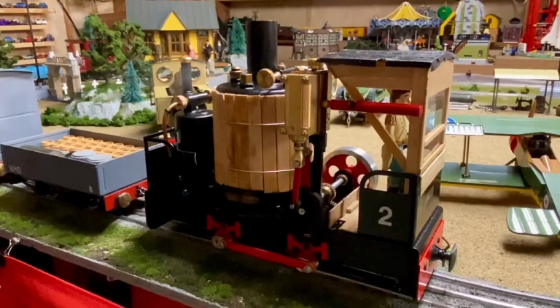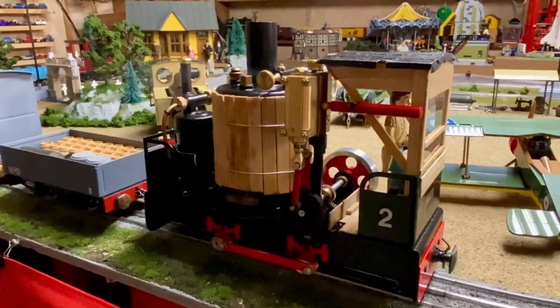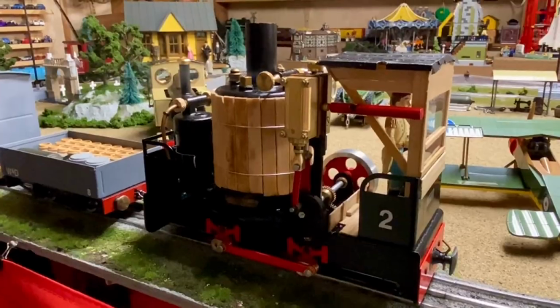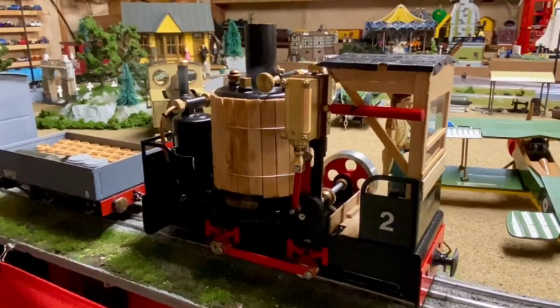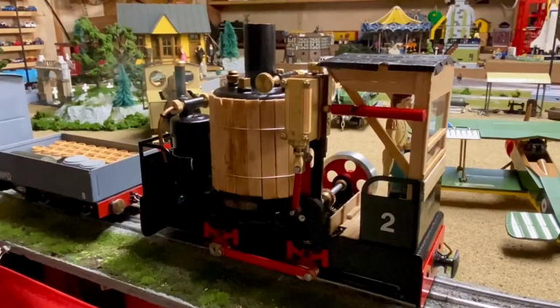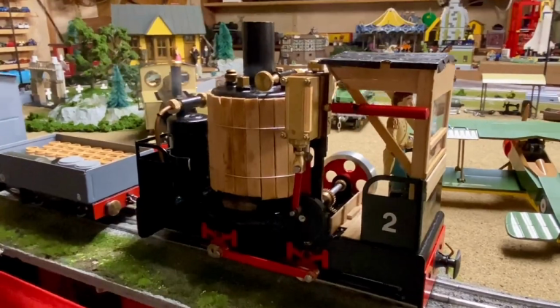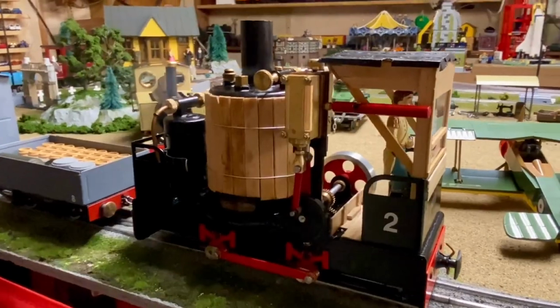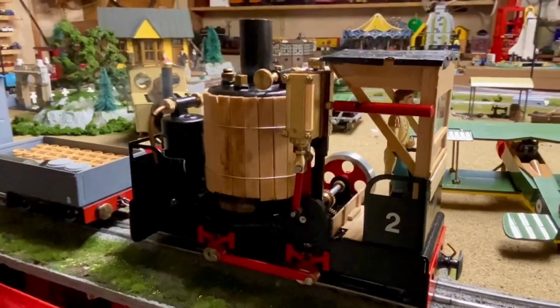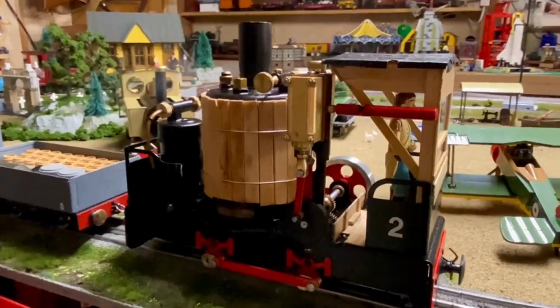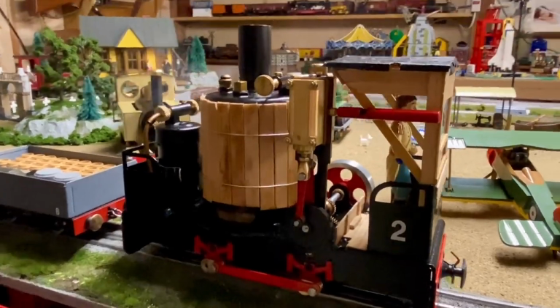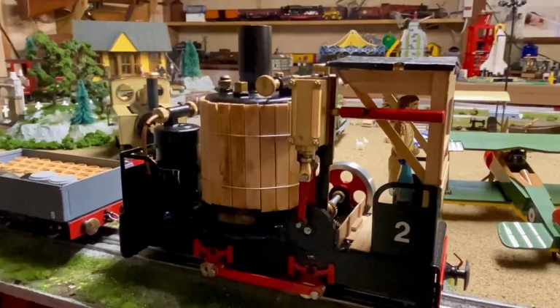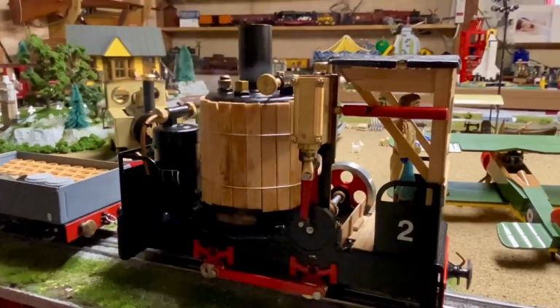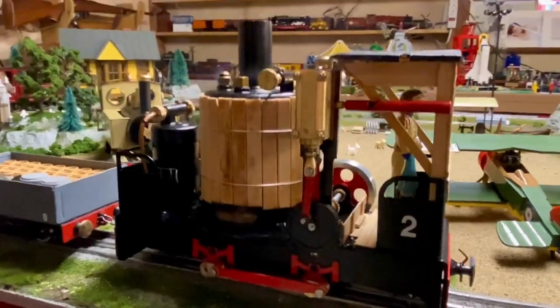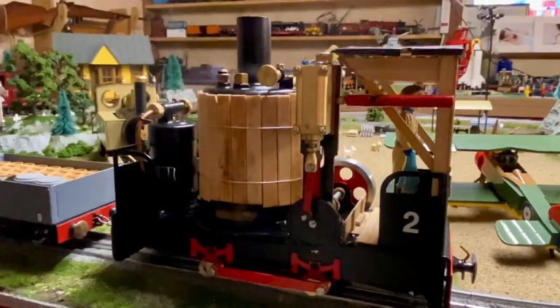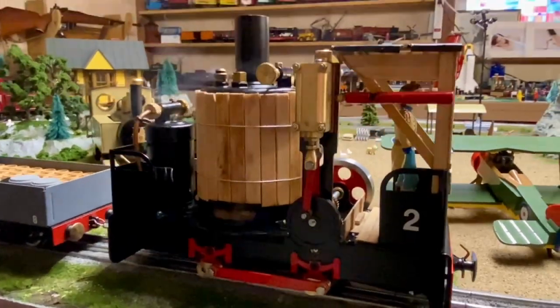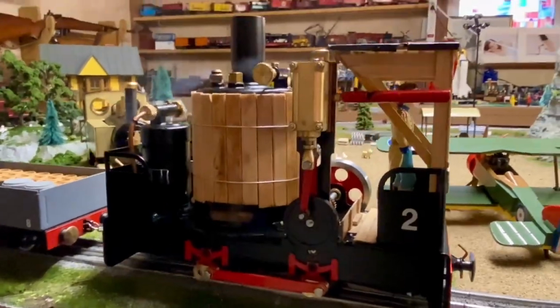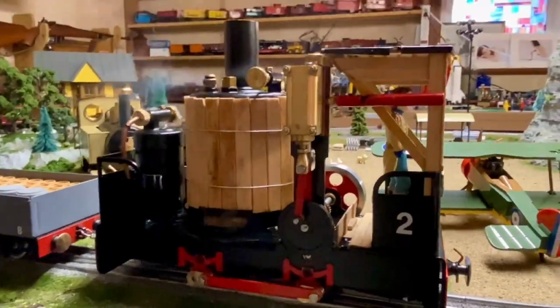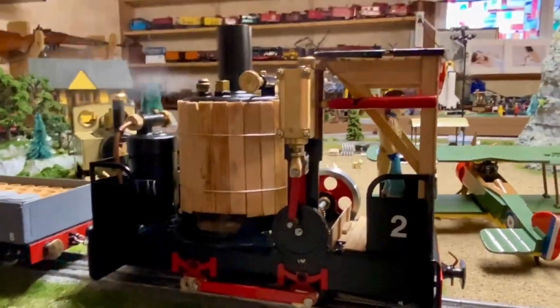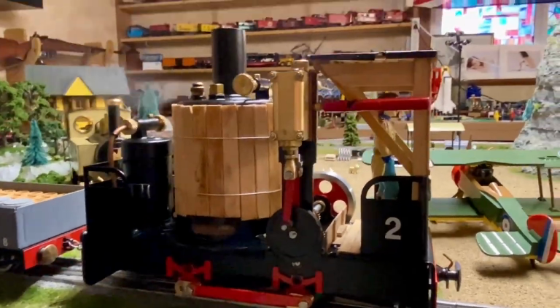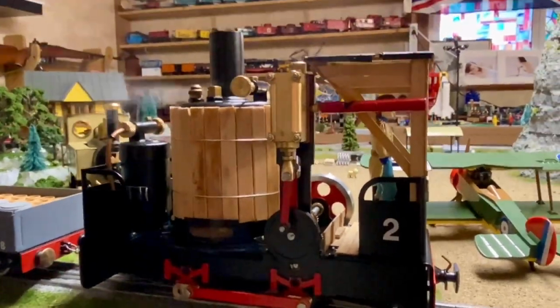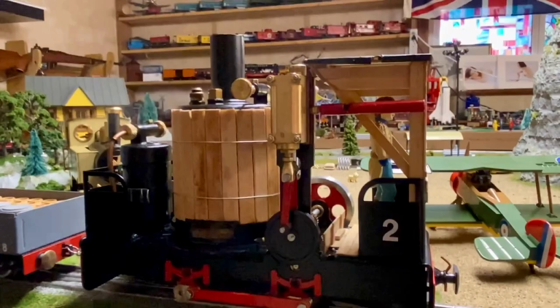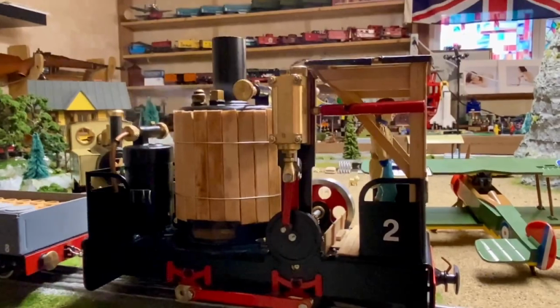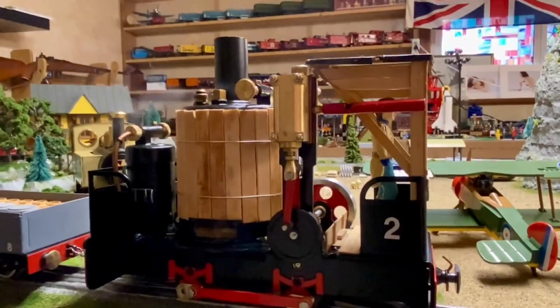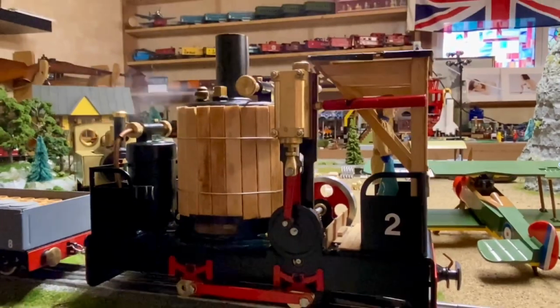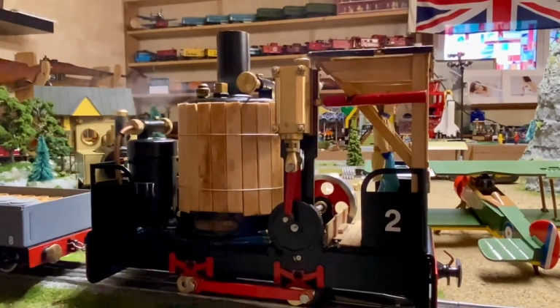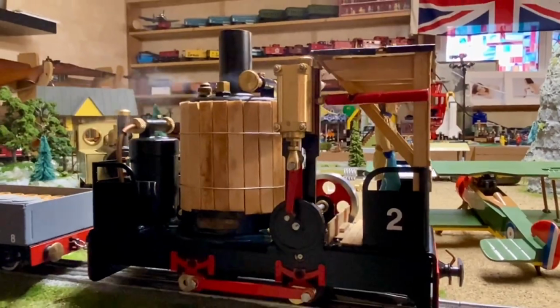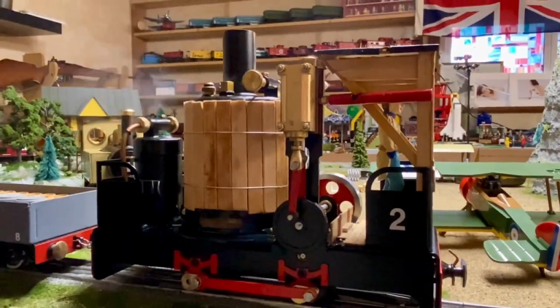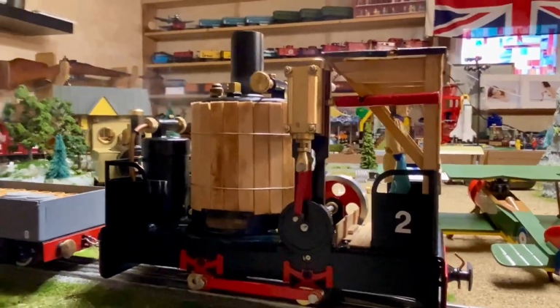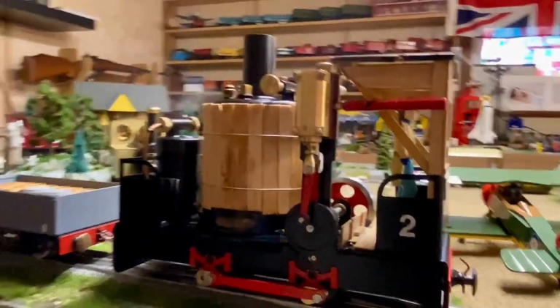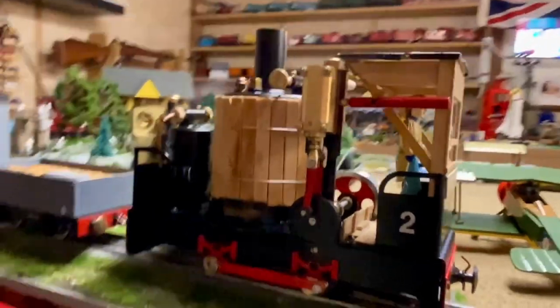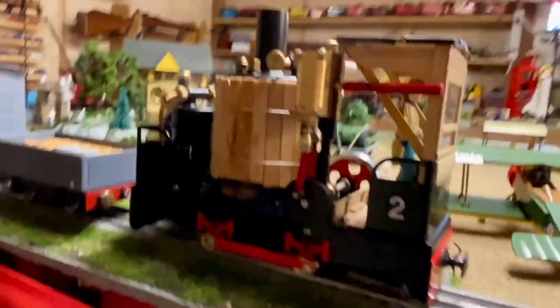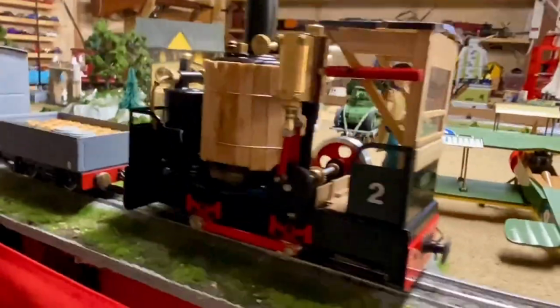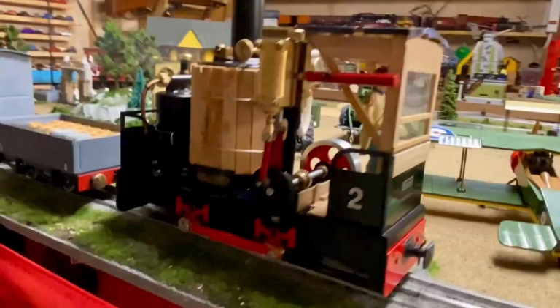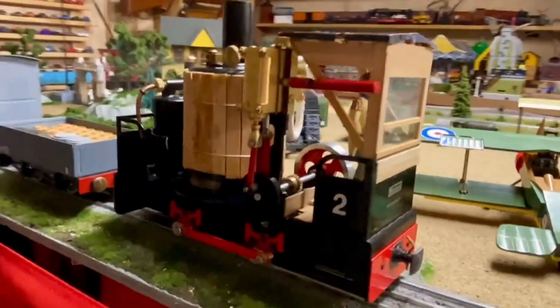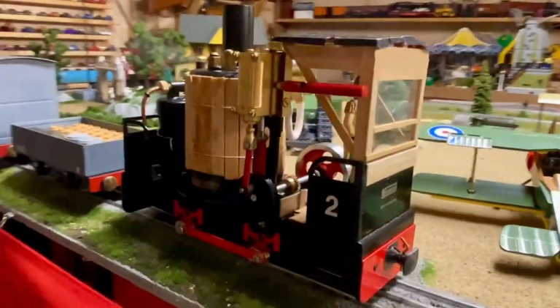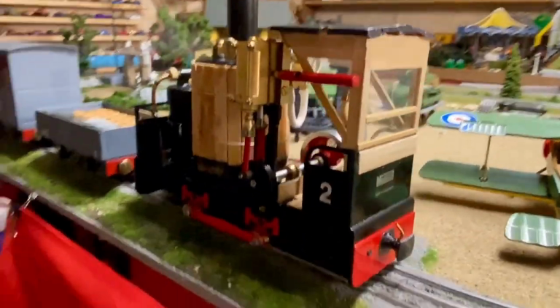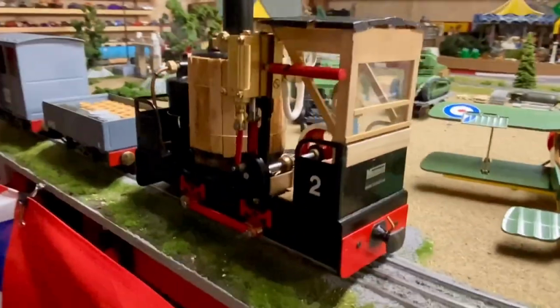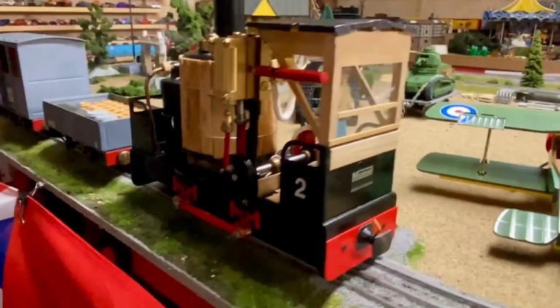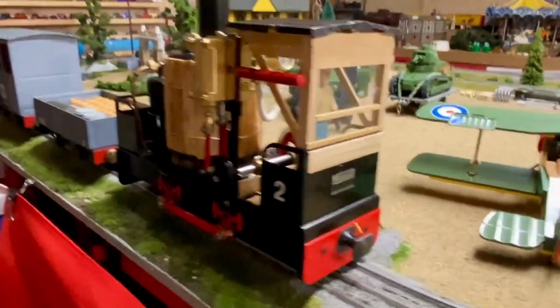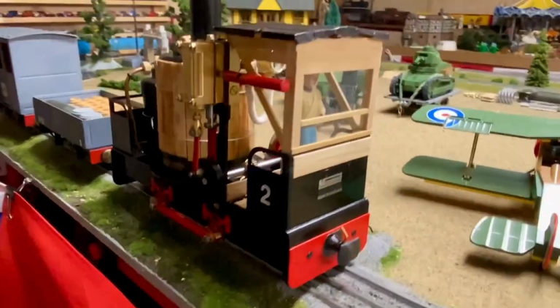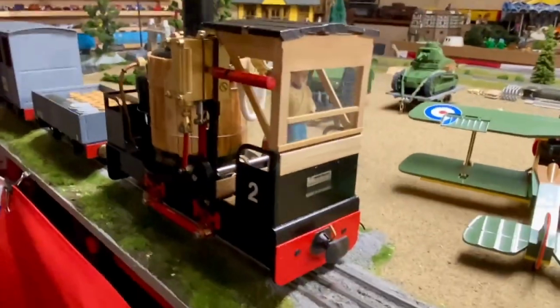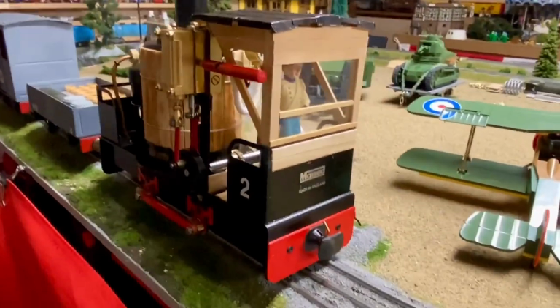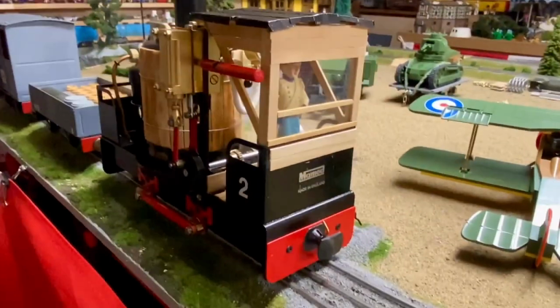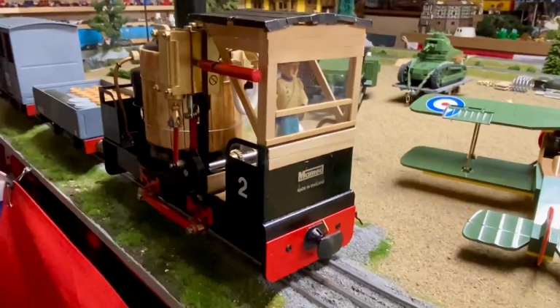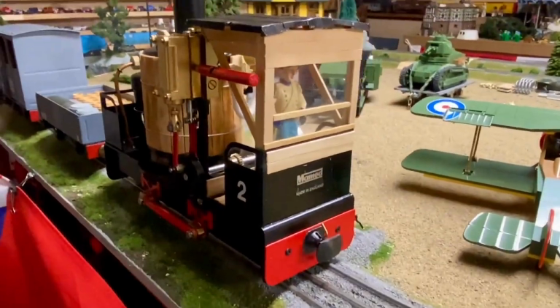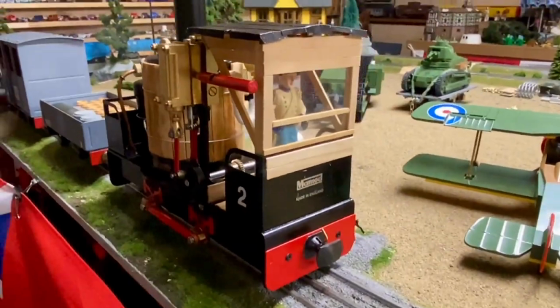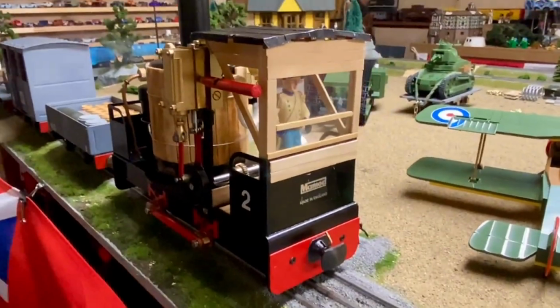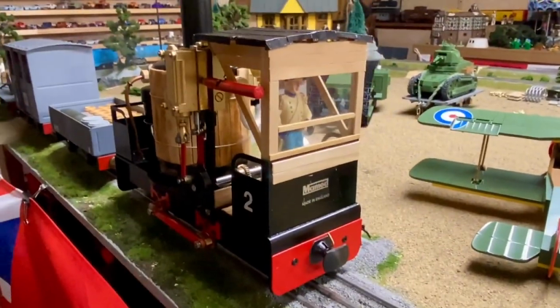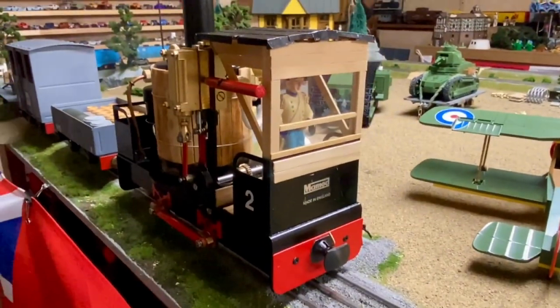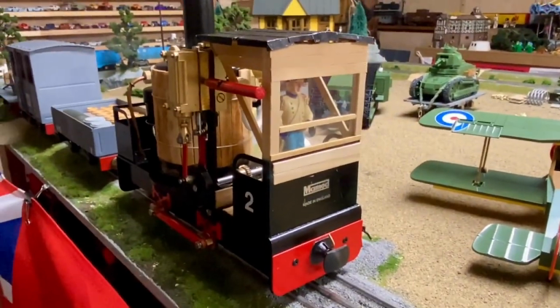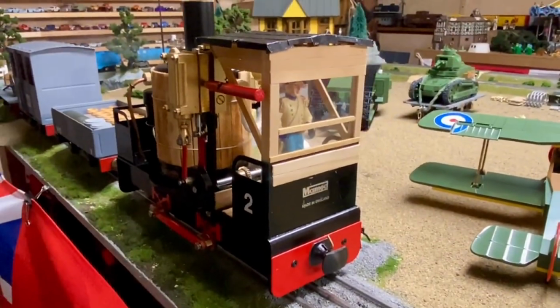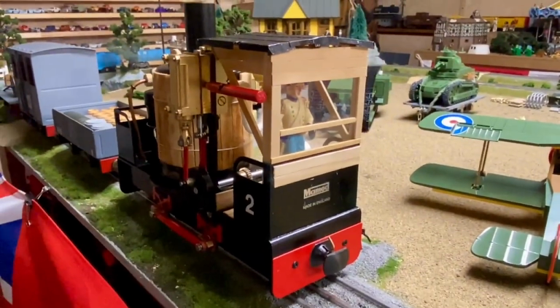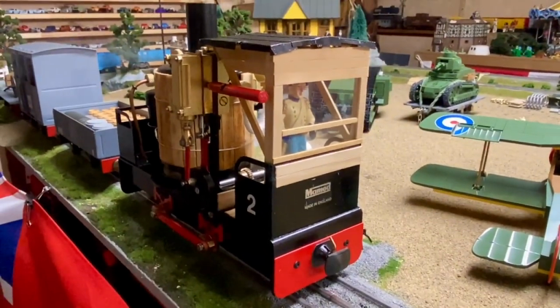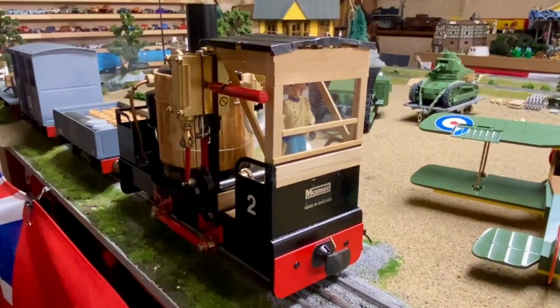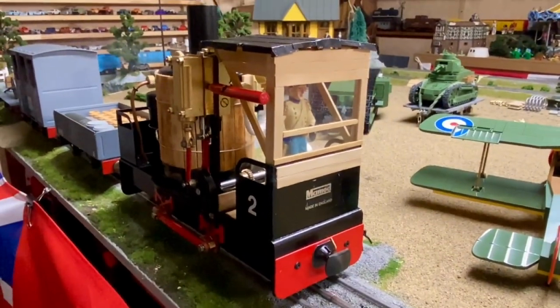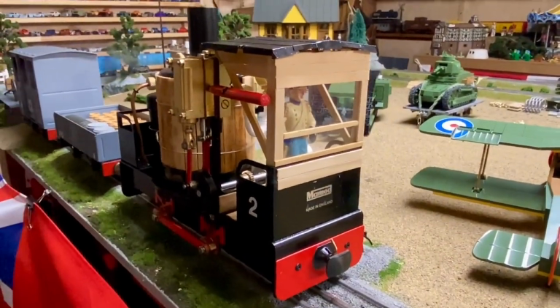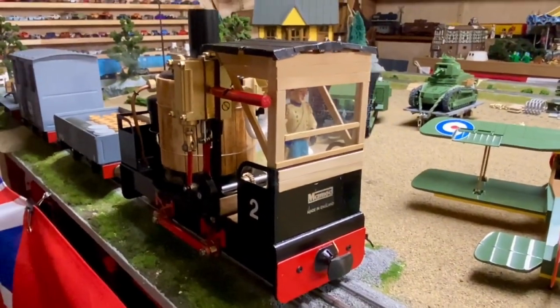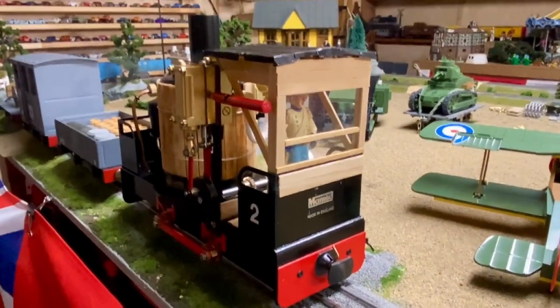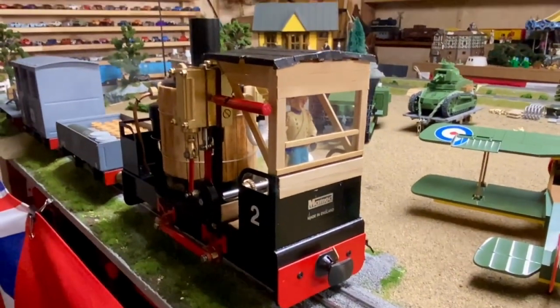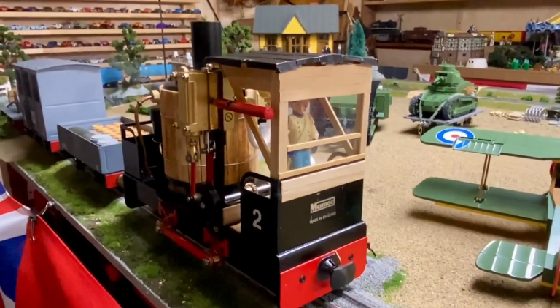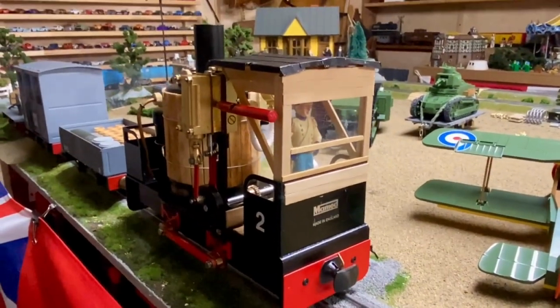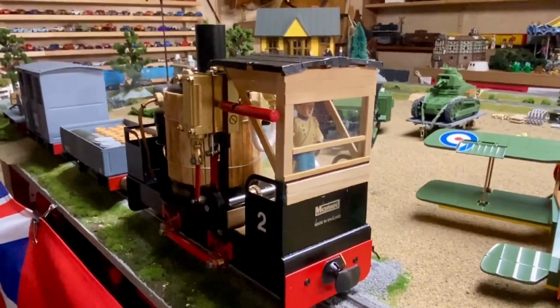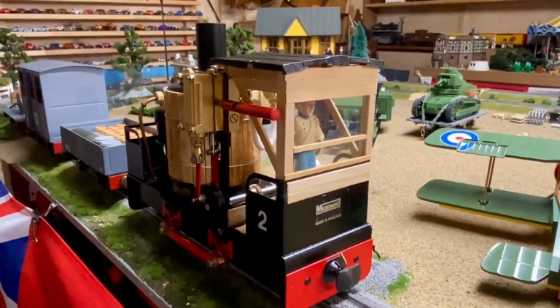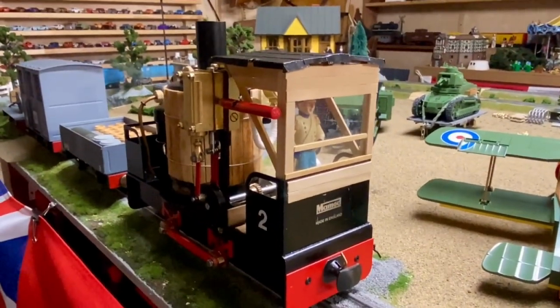We'll conclude with Lord Michael driving his engine, because he likes to show off his engine, so we'll let him have that.